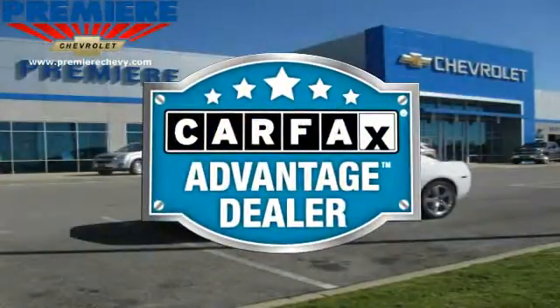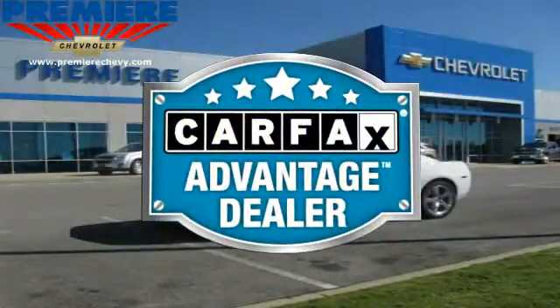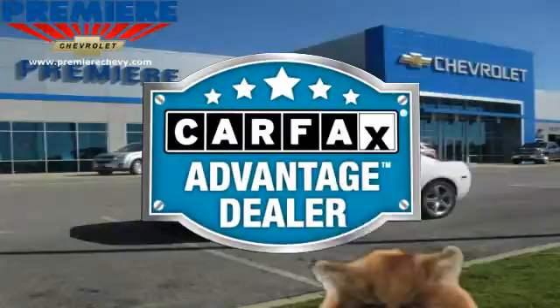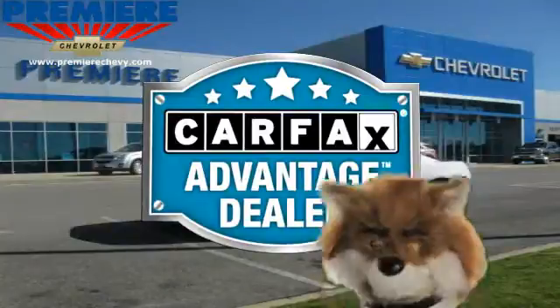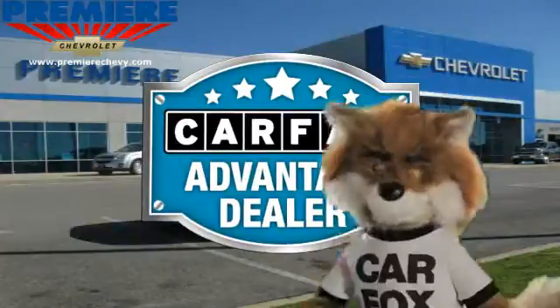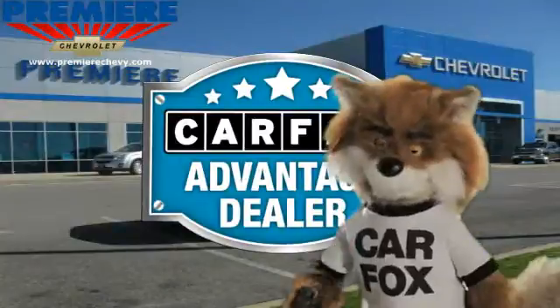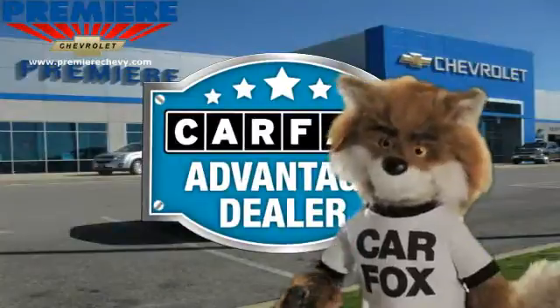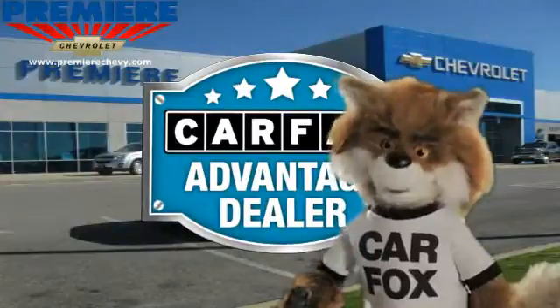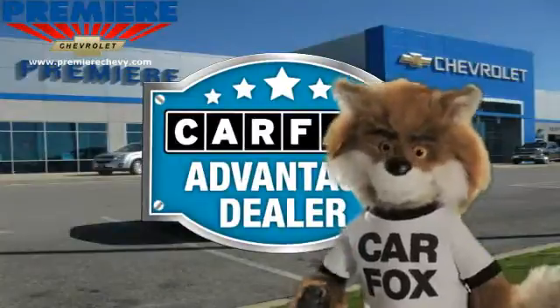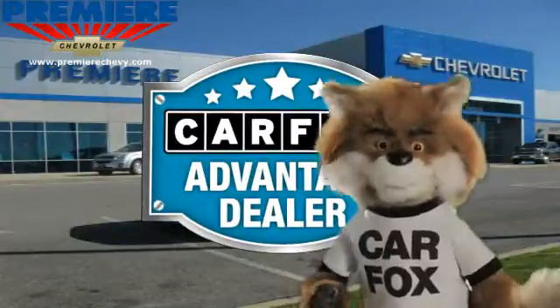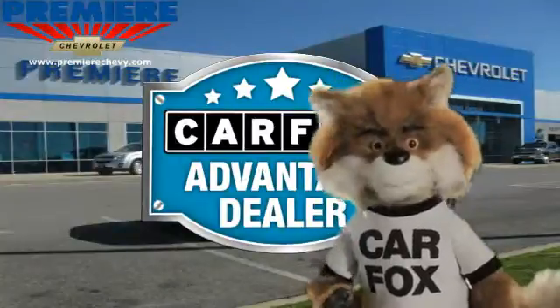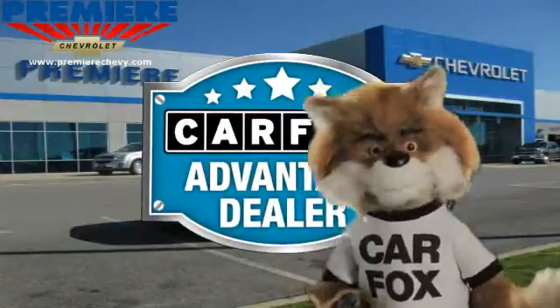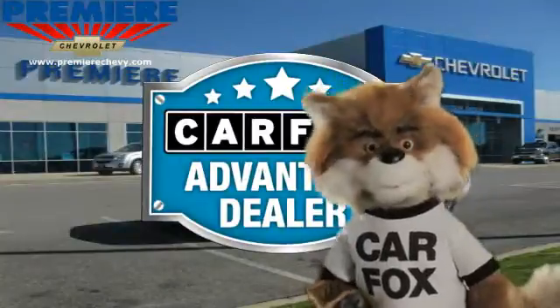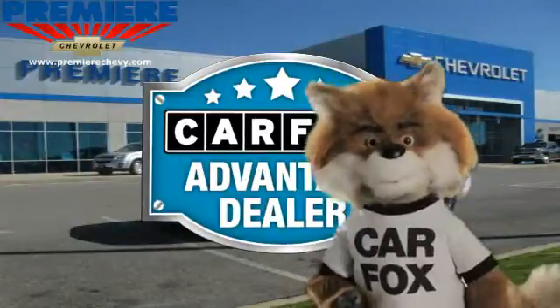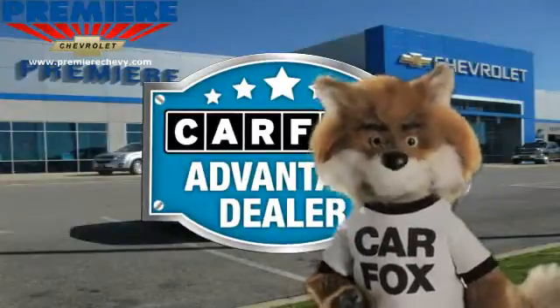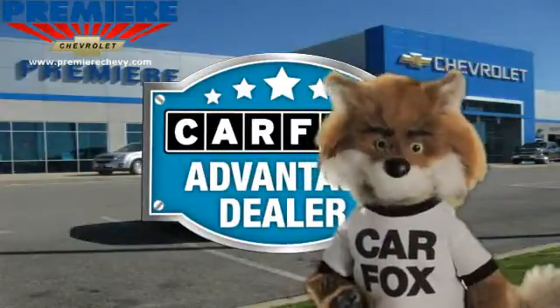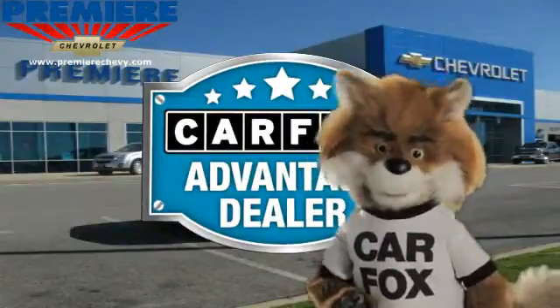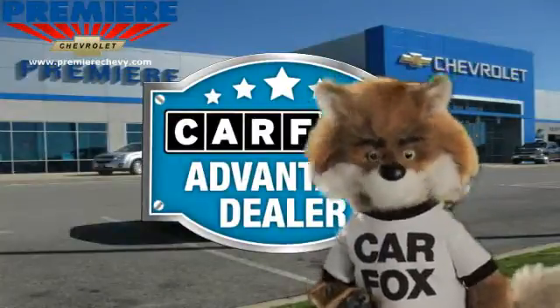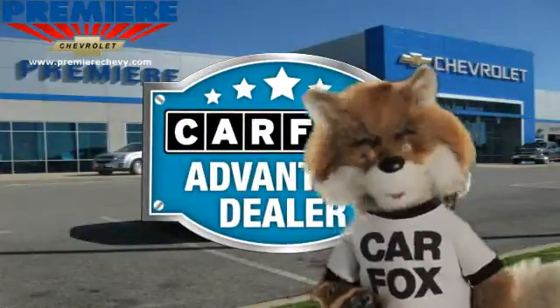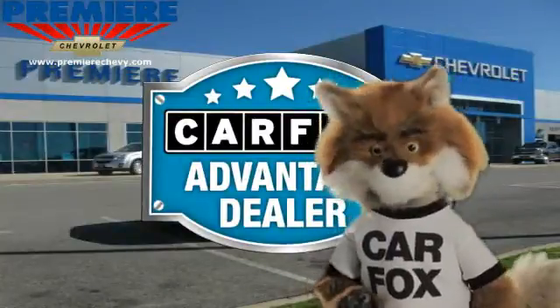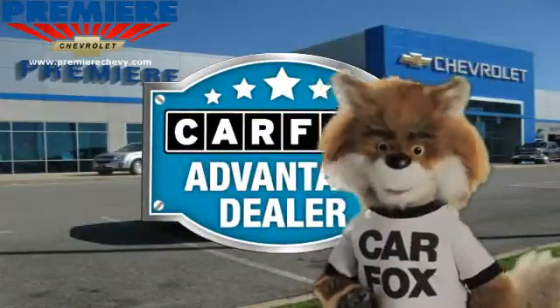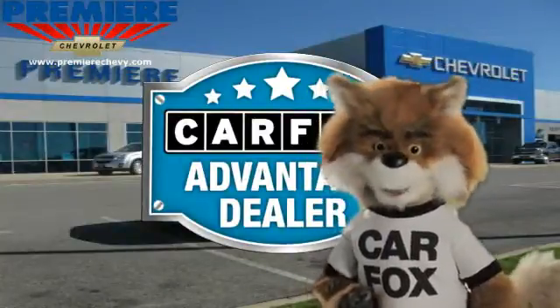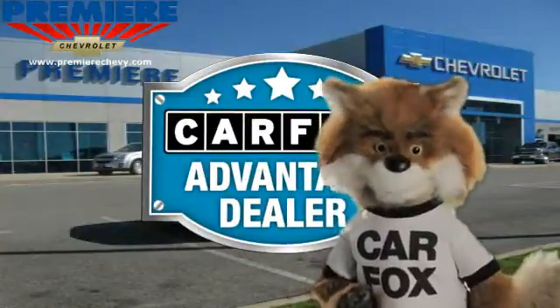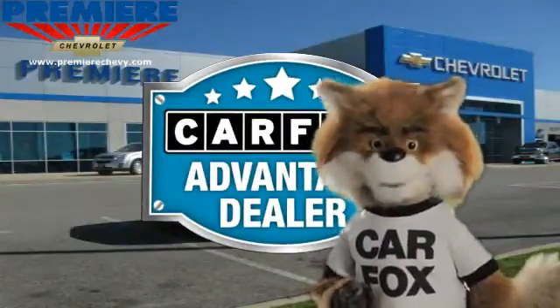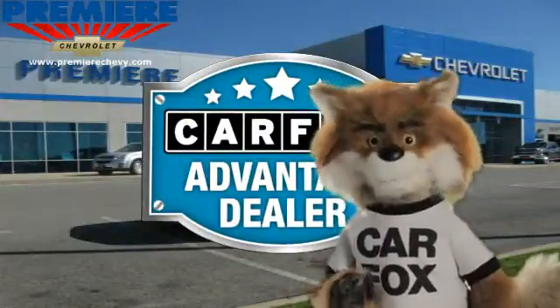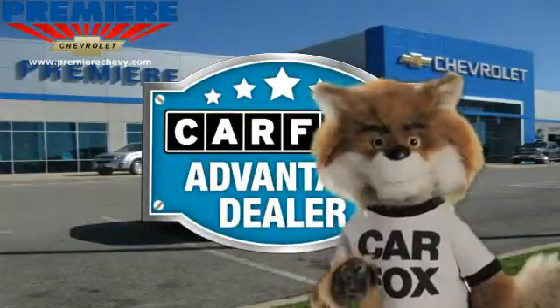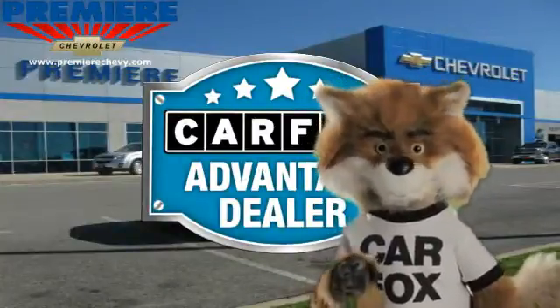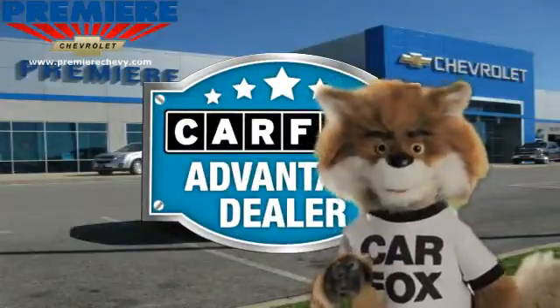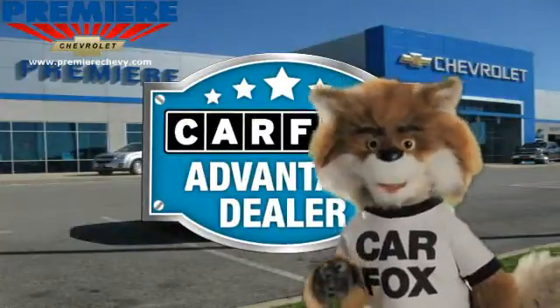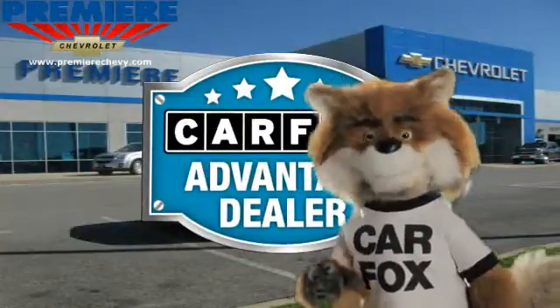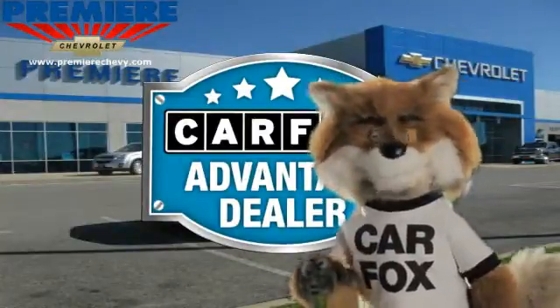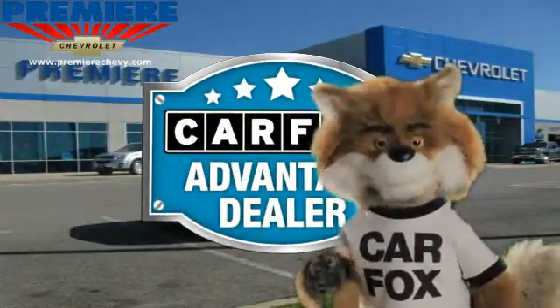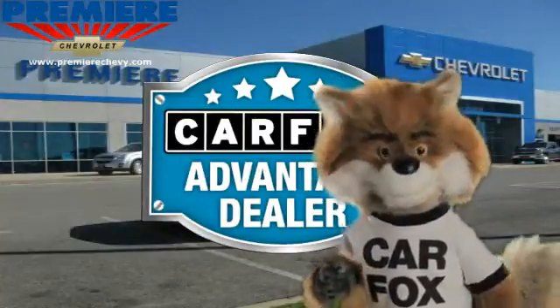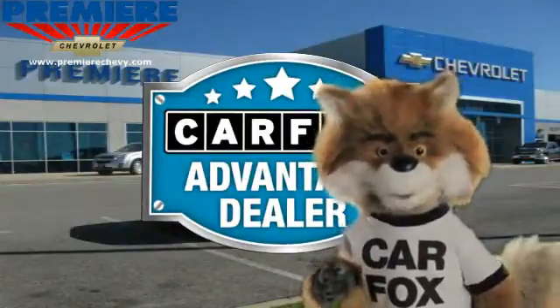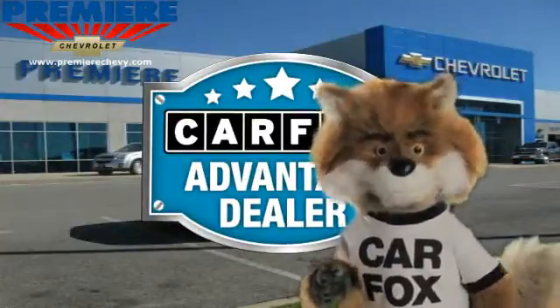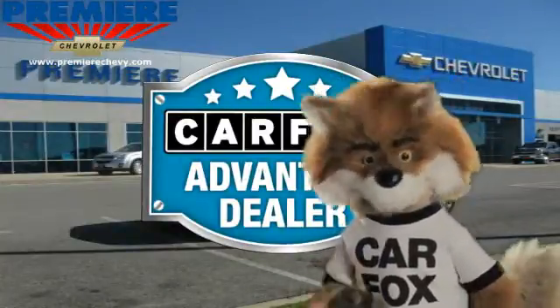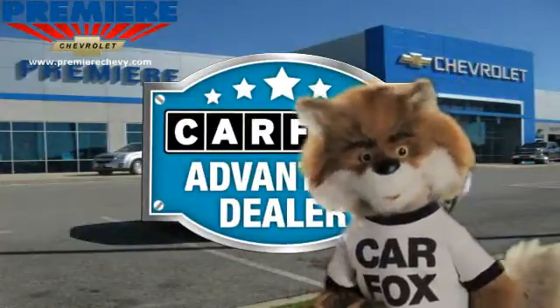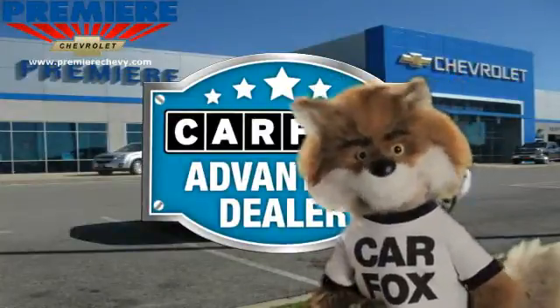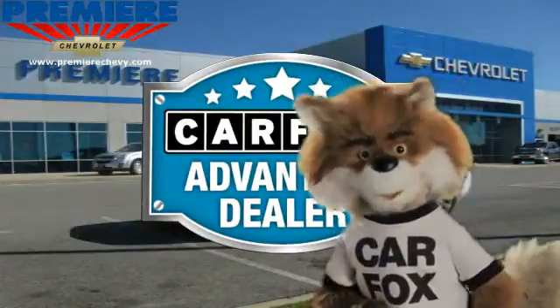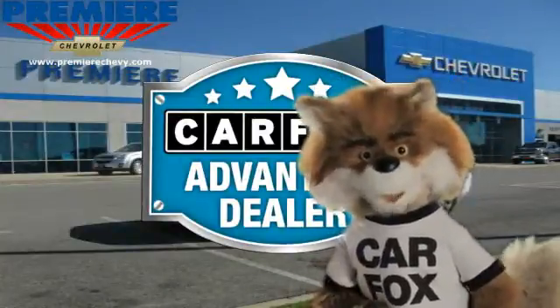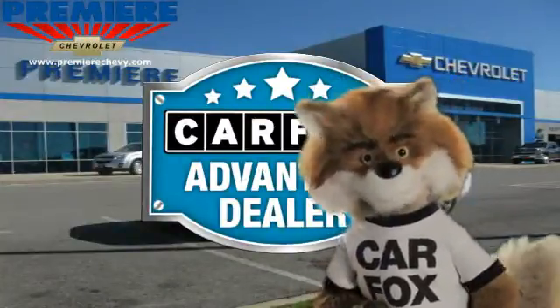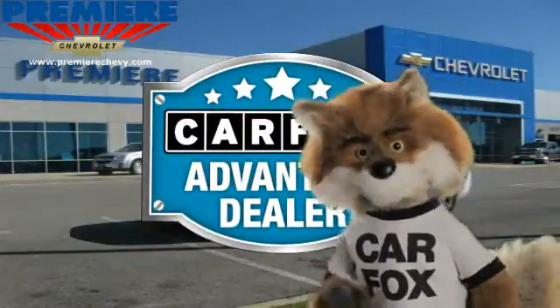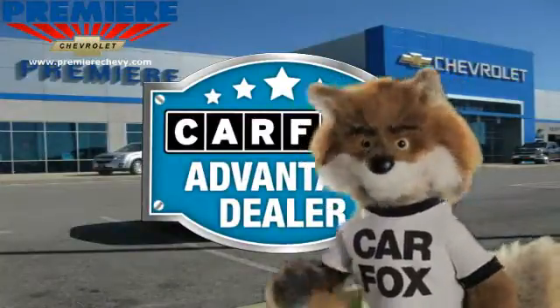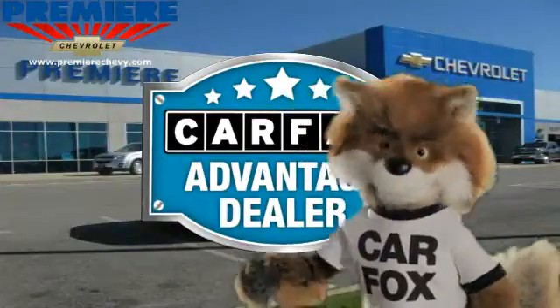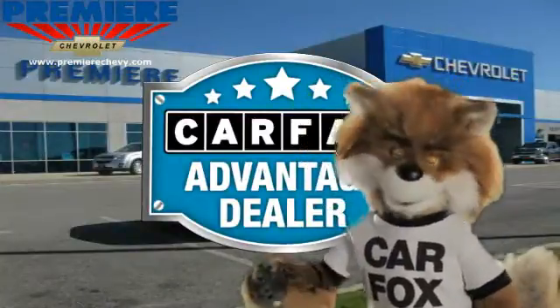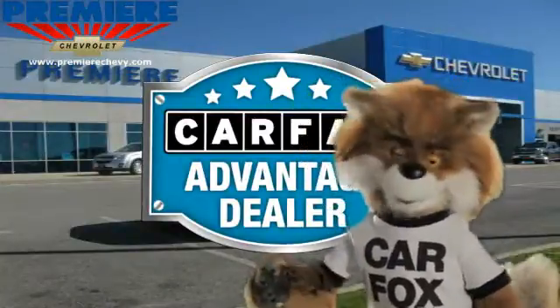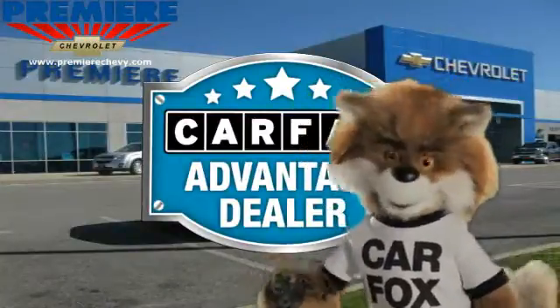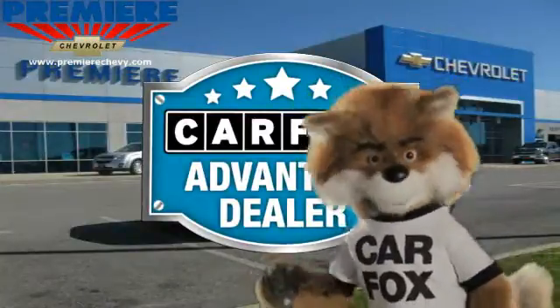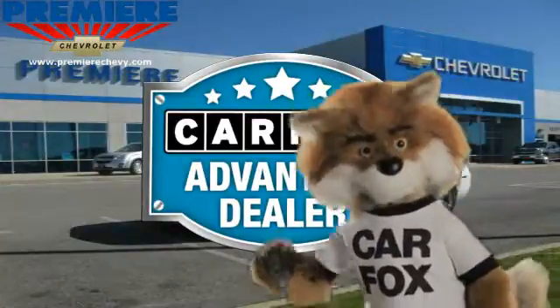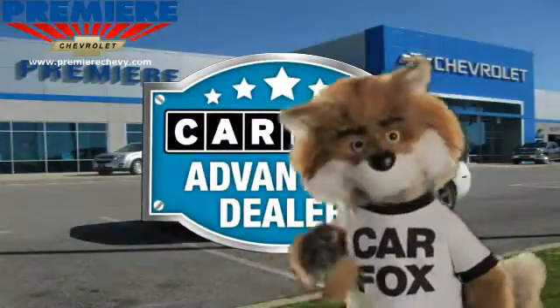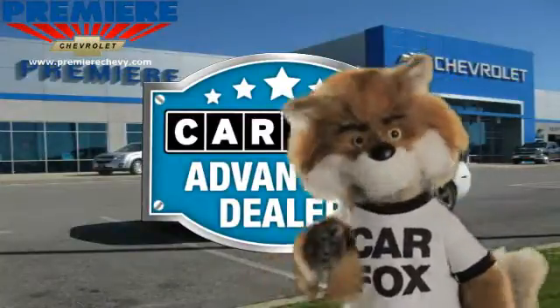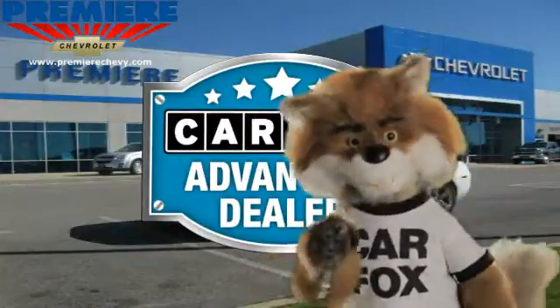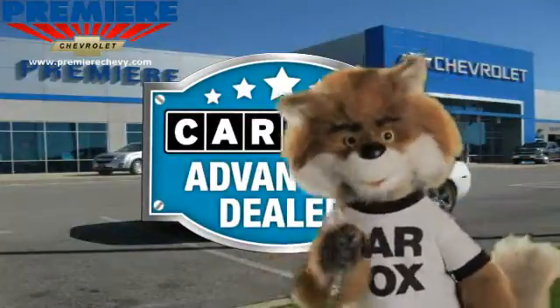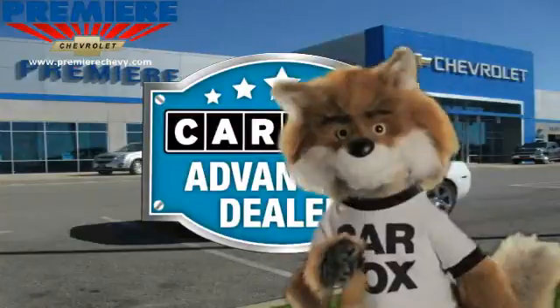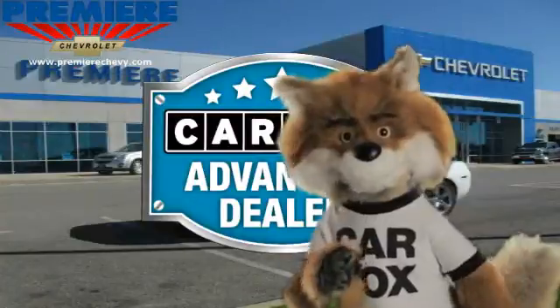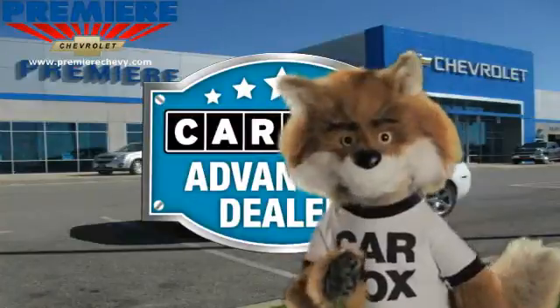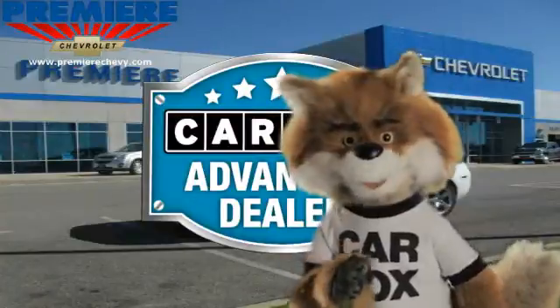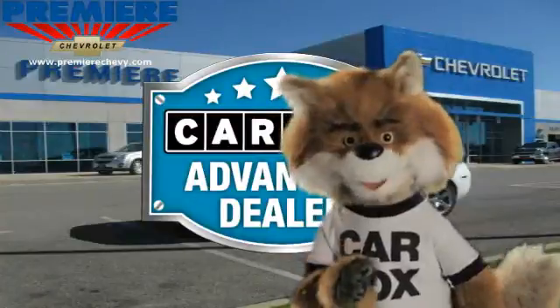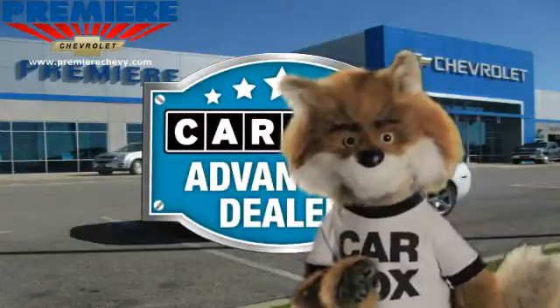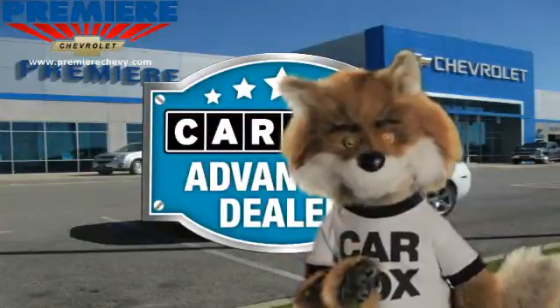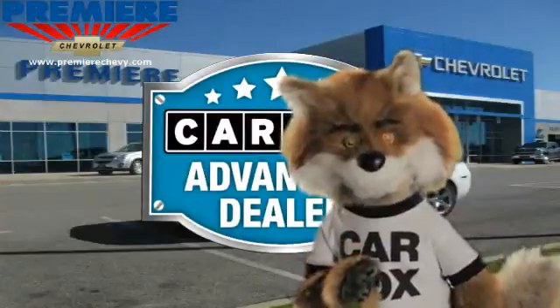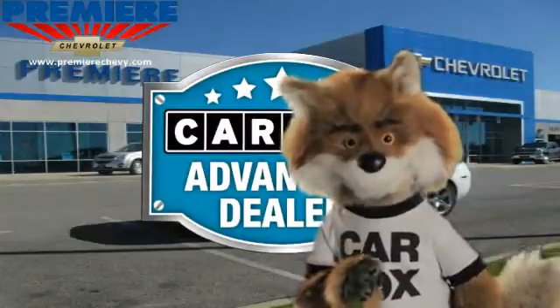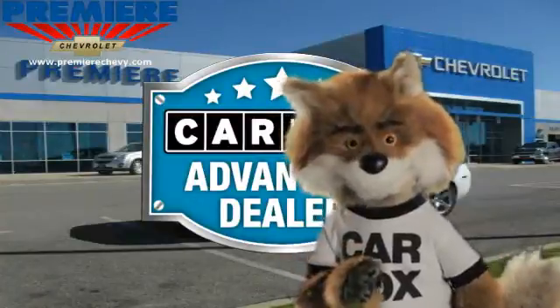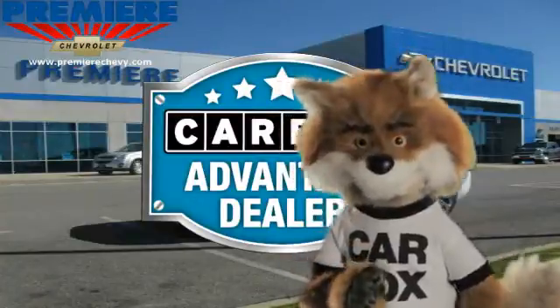Just say, show me the Carfax at Premier Chevrolet, a Carfax Advantage dealer.